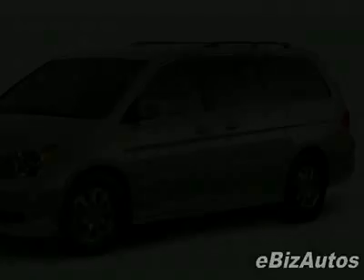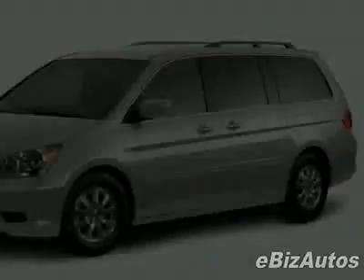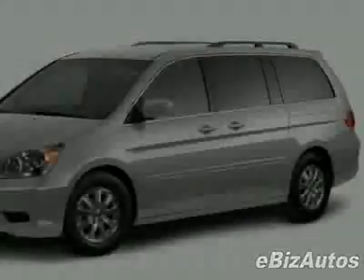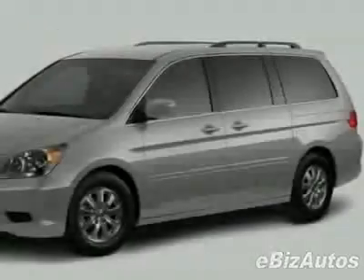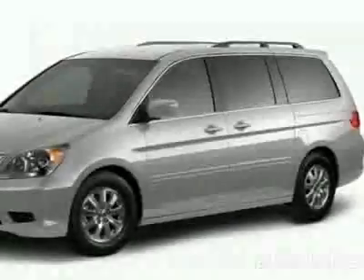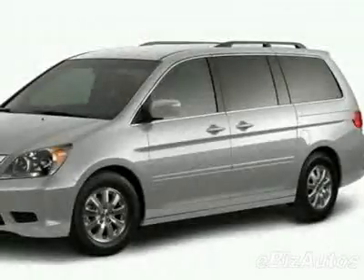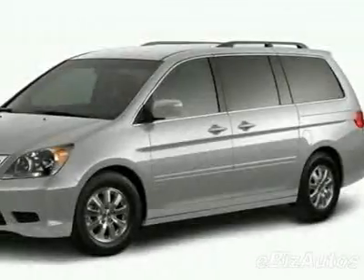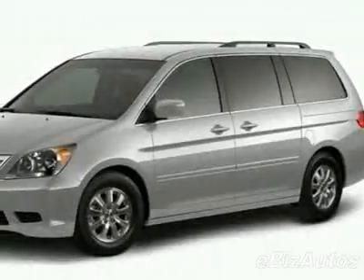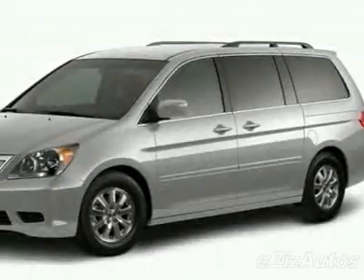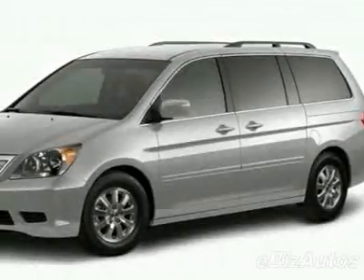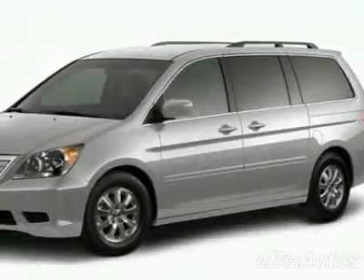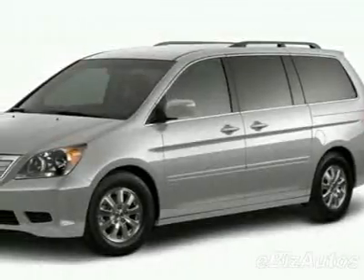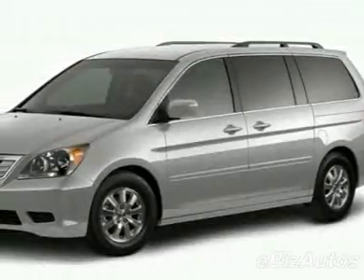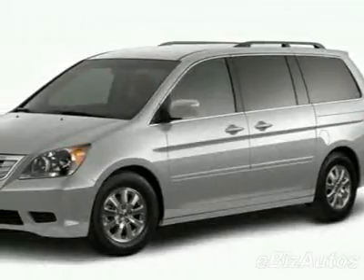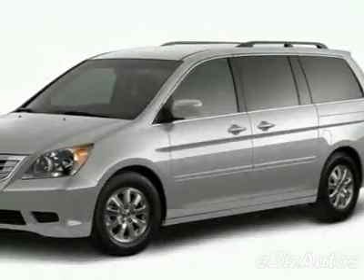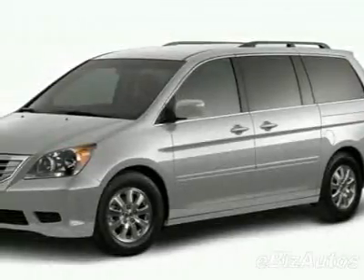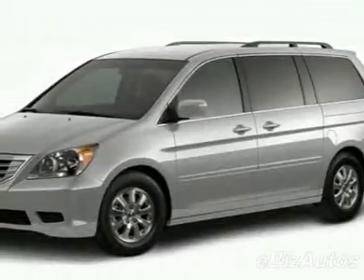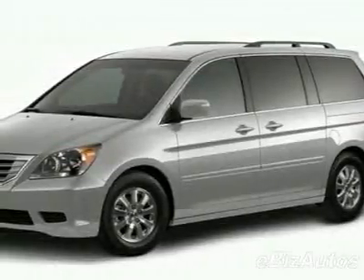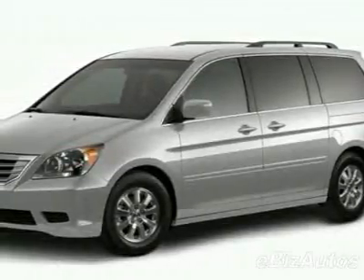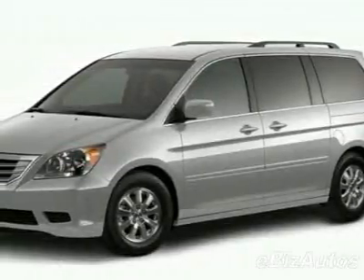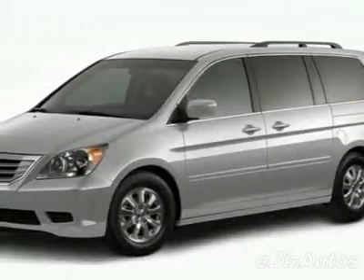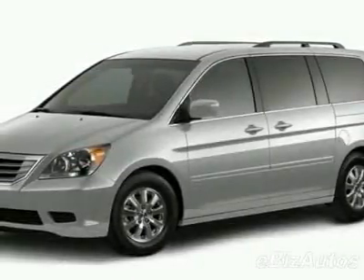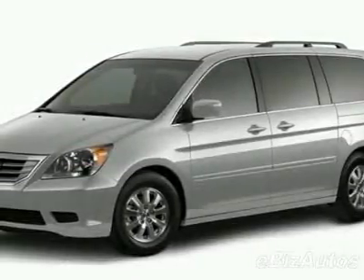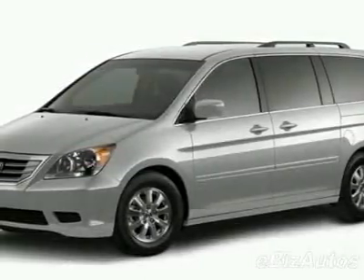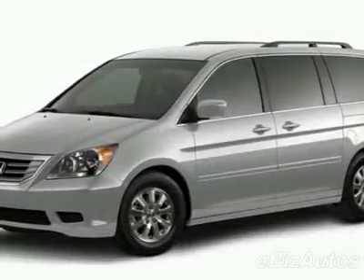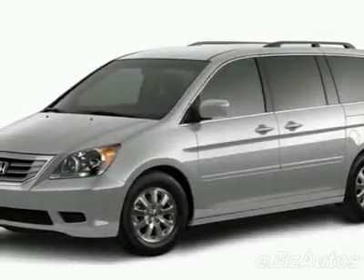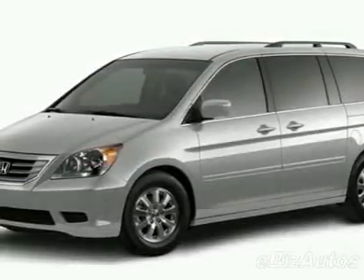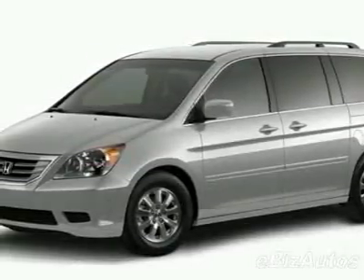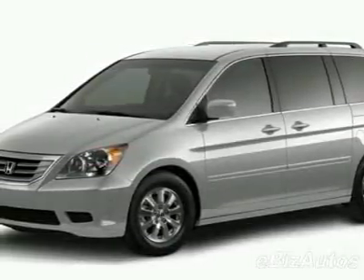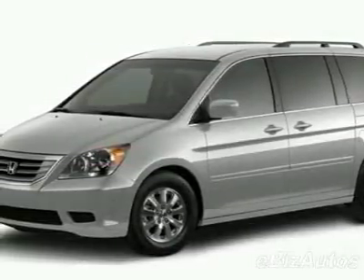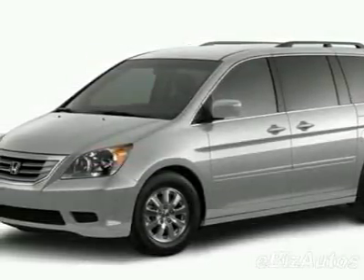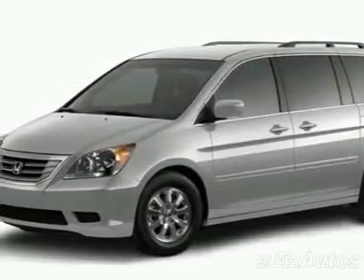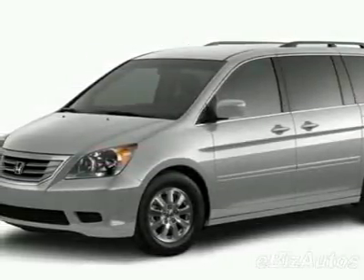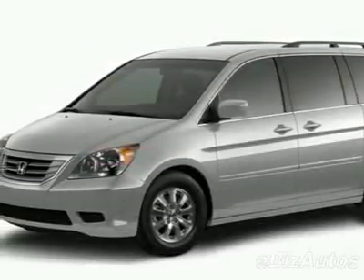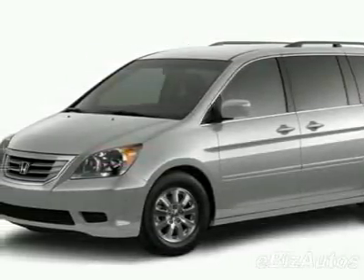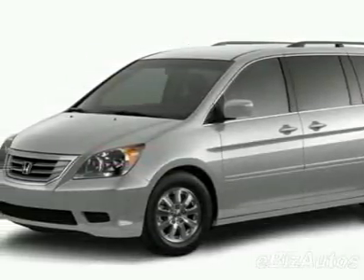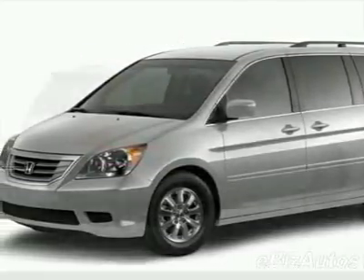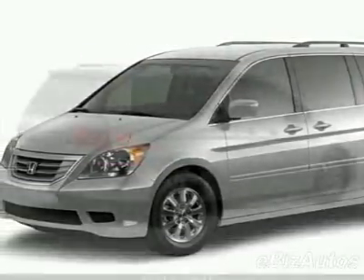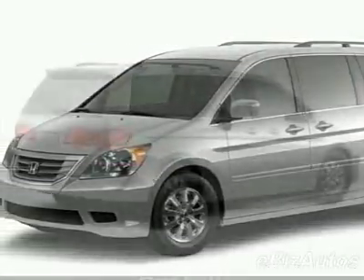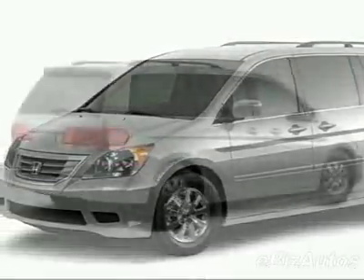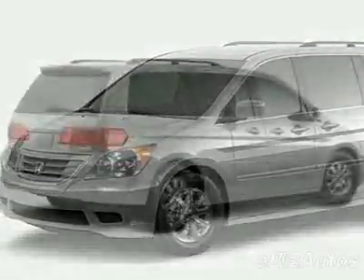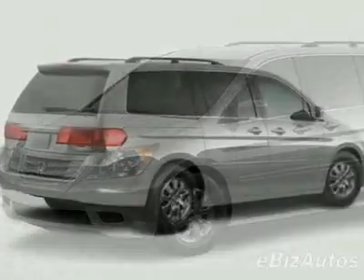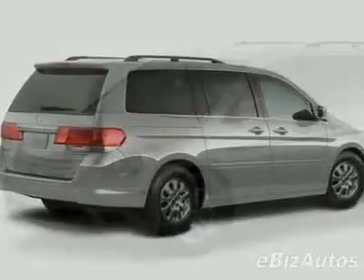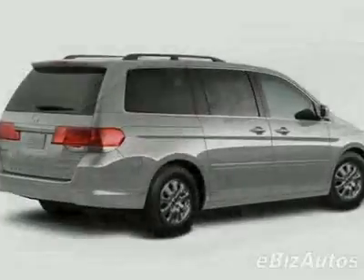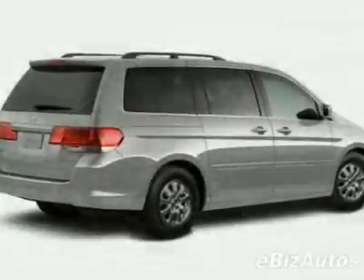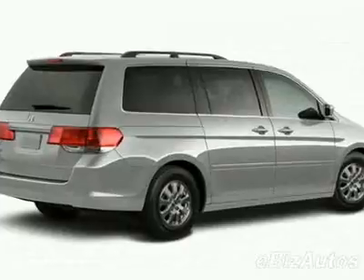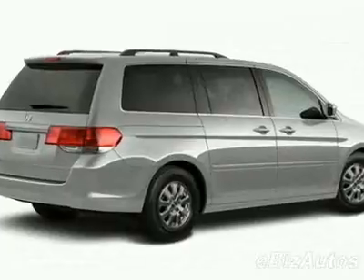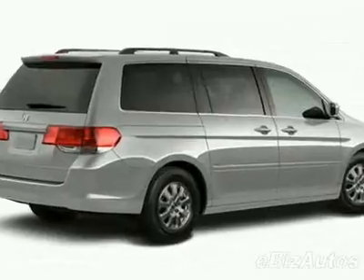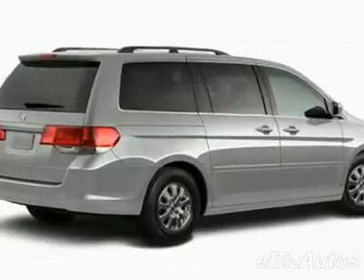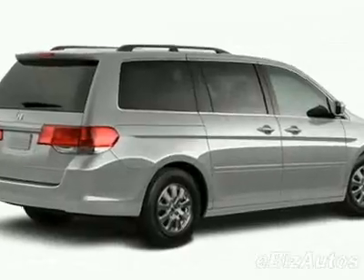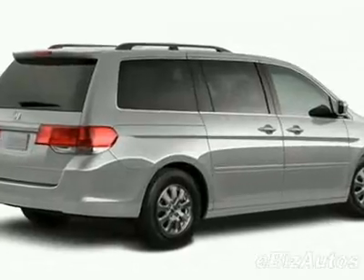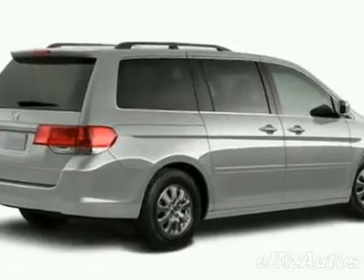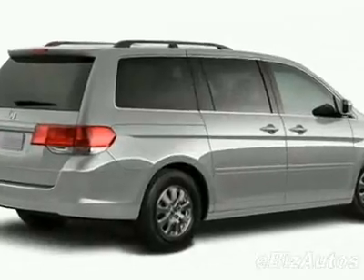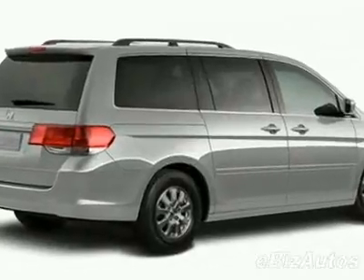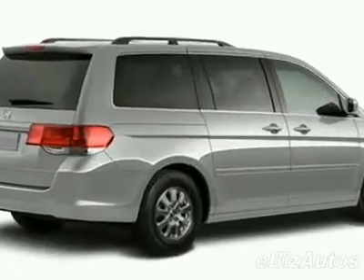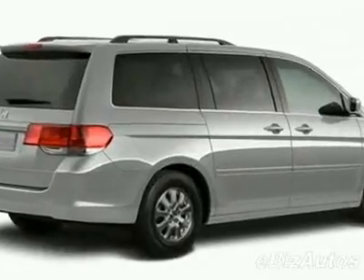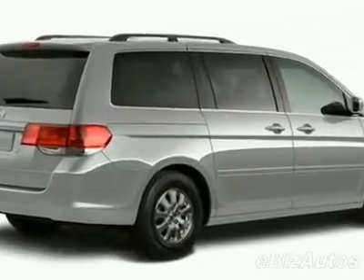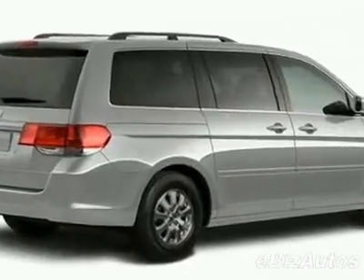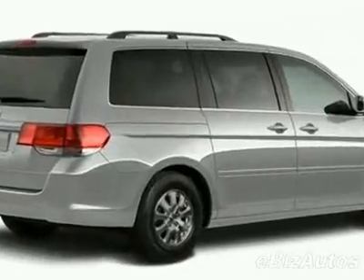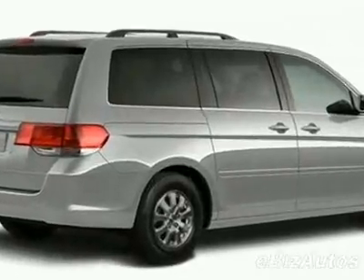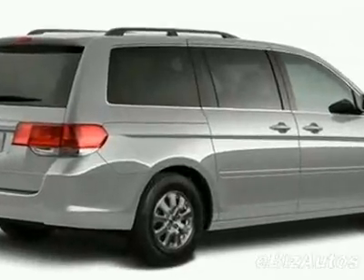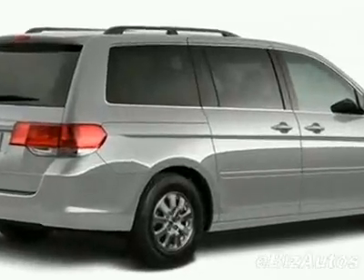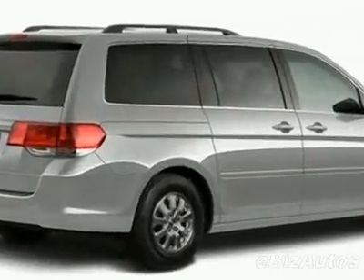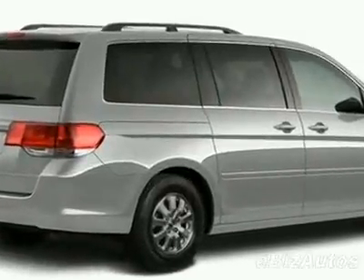Come take a look at this new 2010 Honda Odyssey EX-L. For your protection, this vehicle has a full factory warranty.